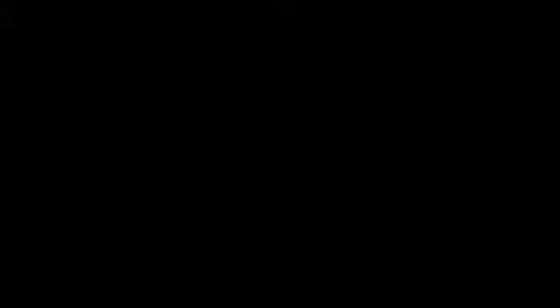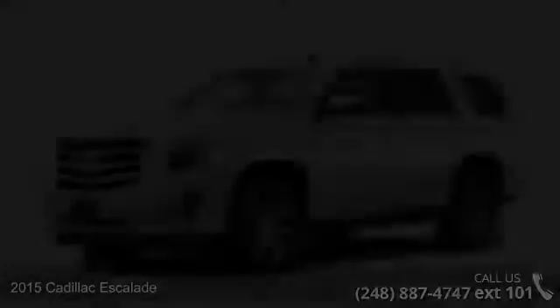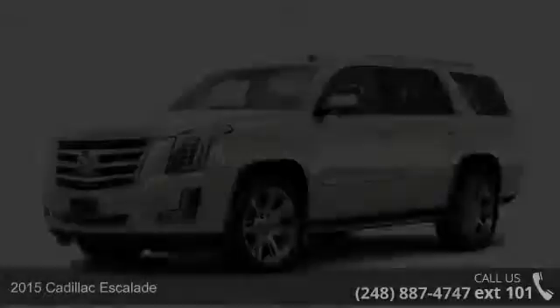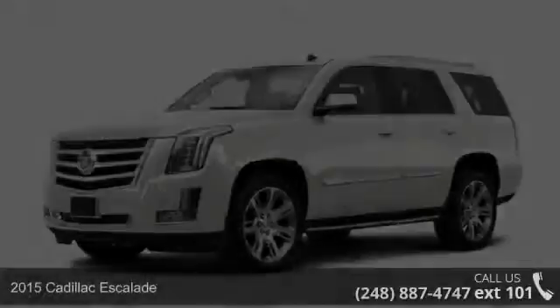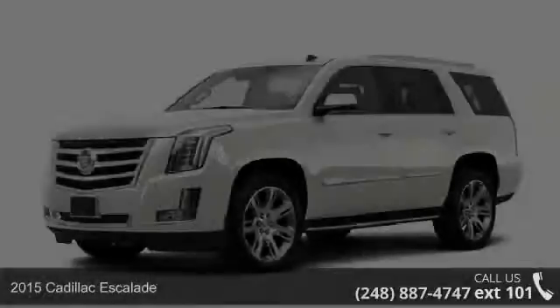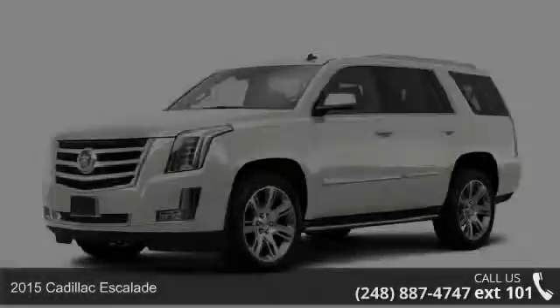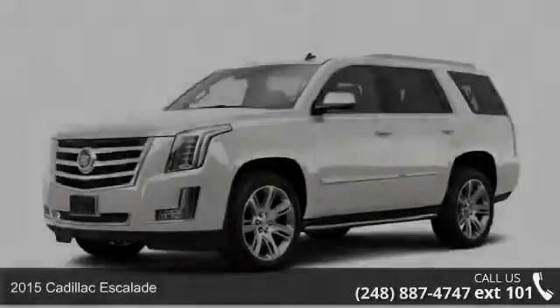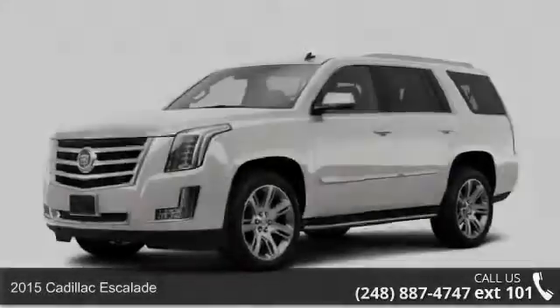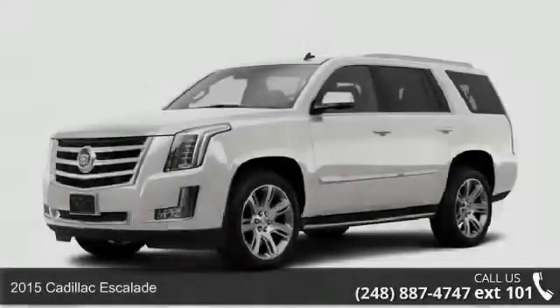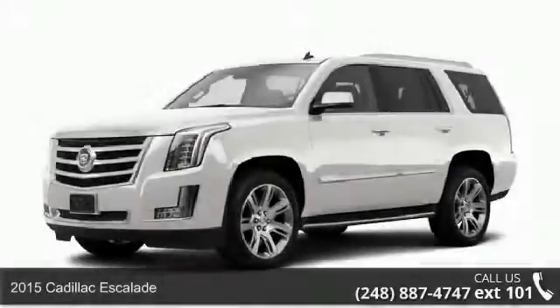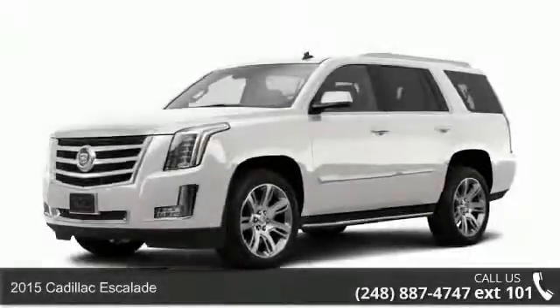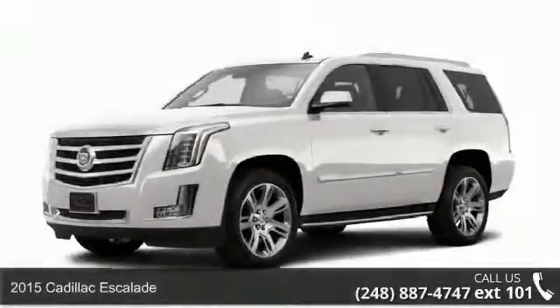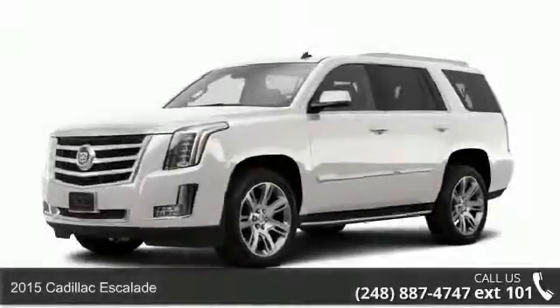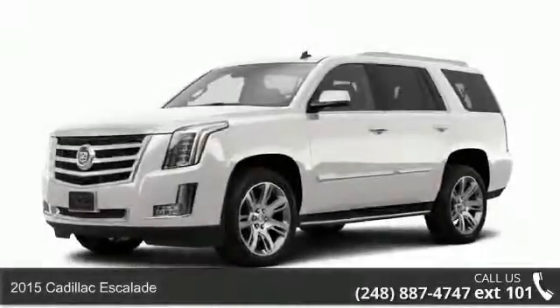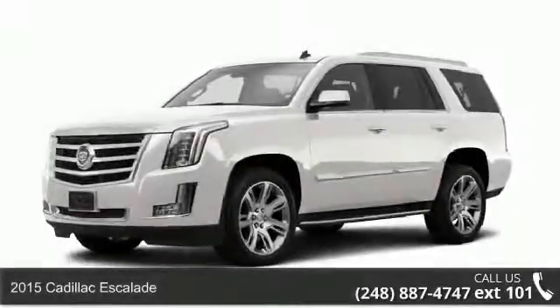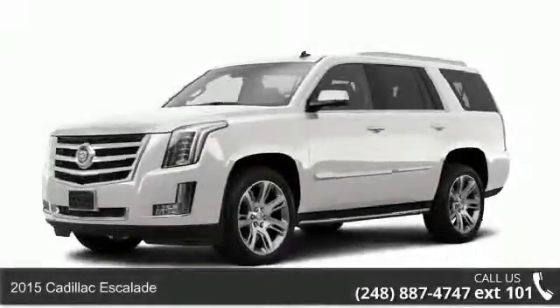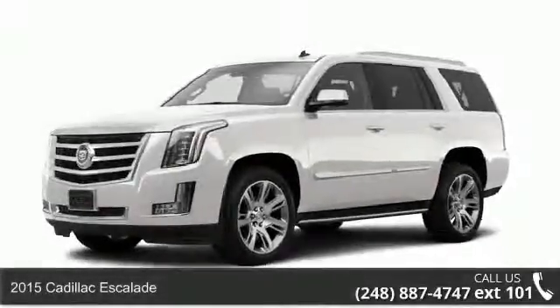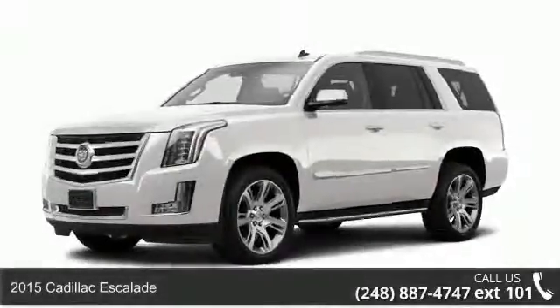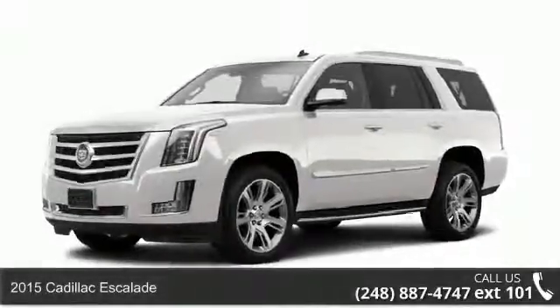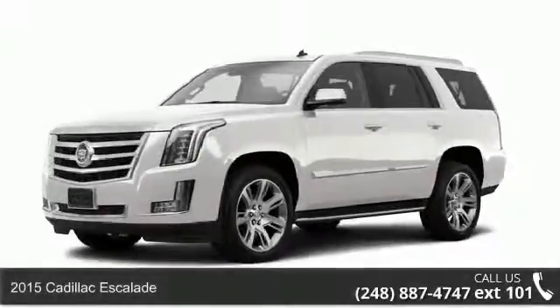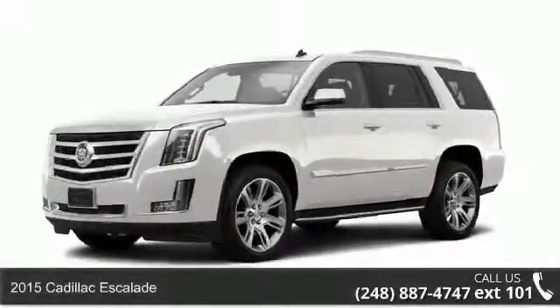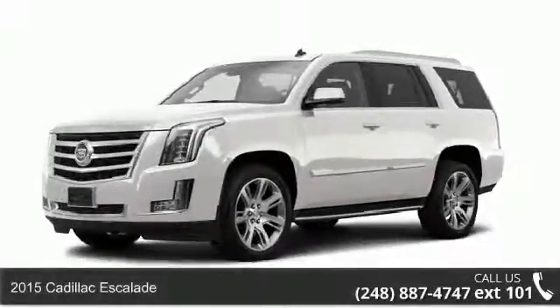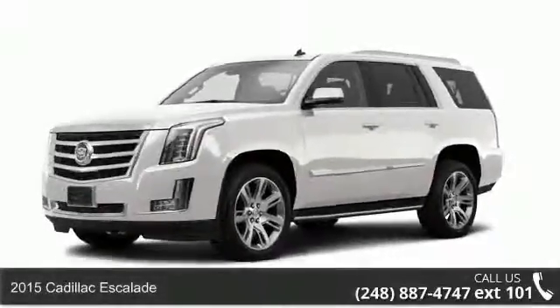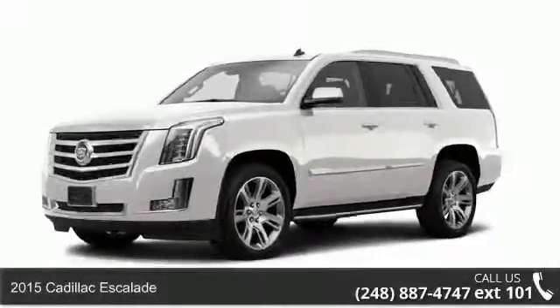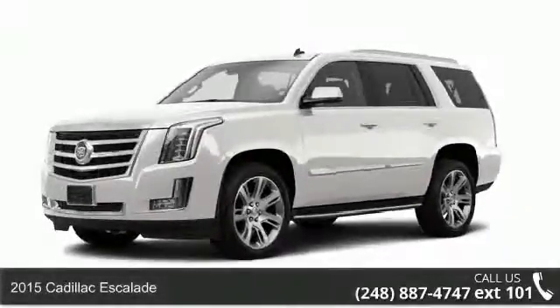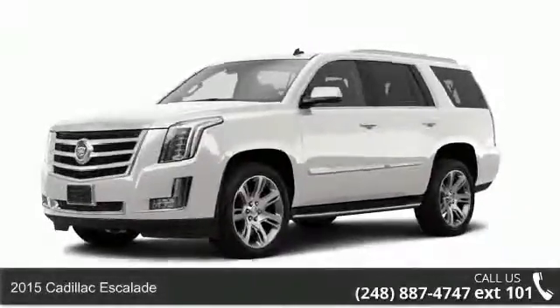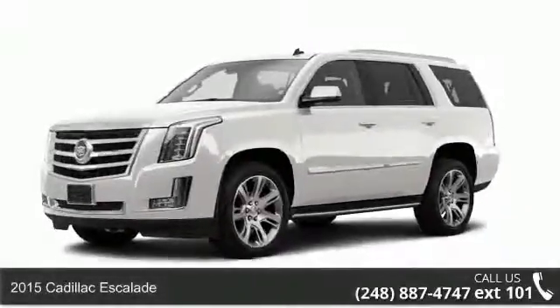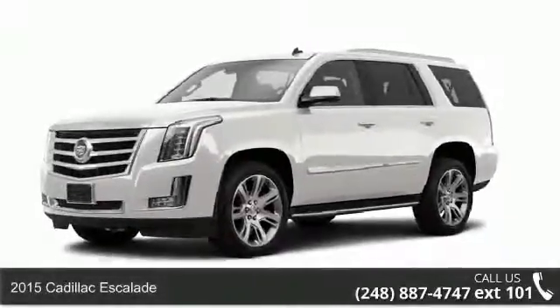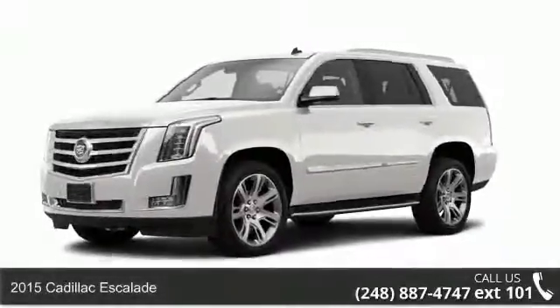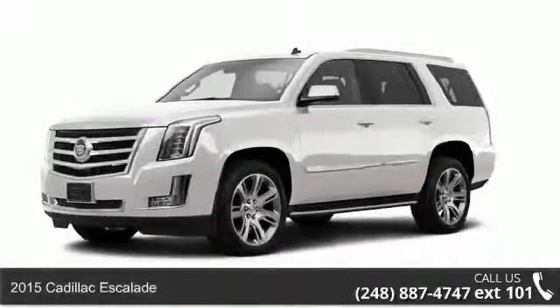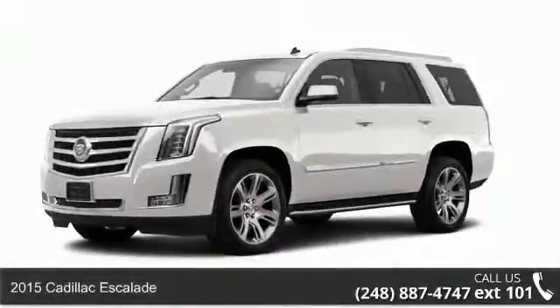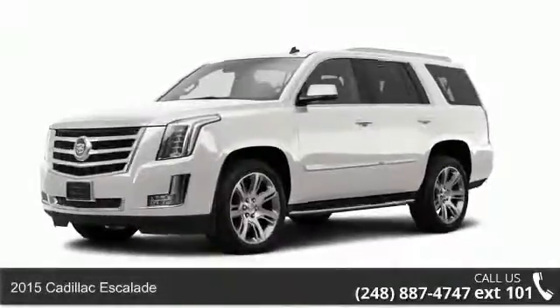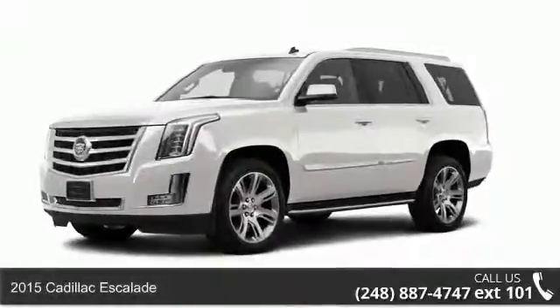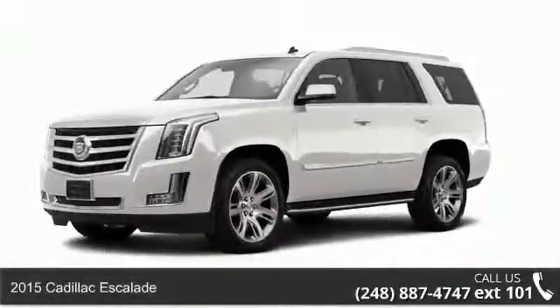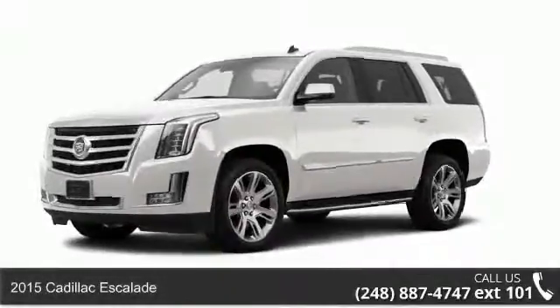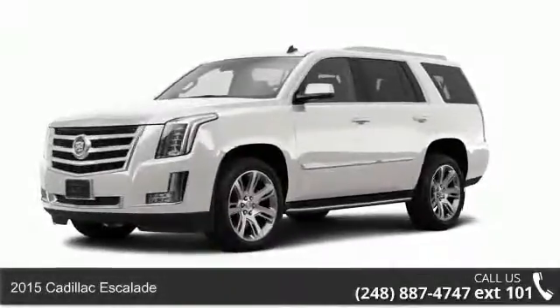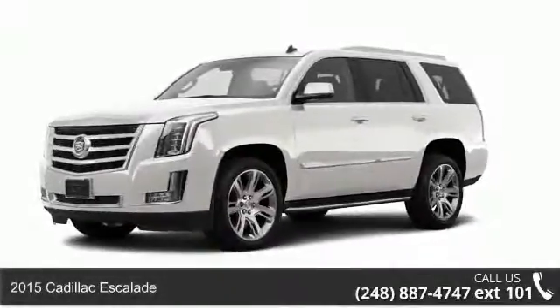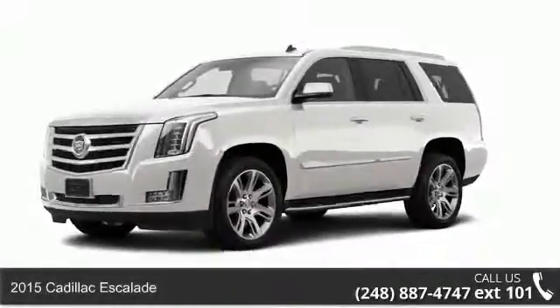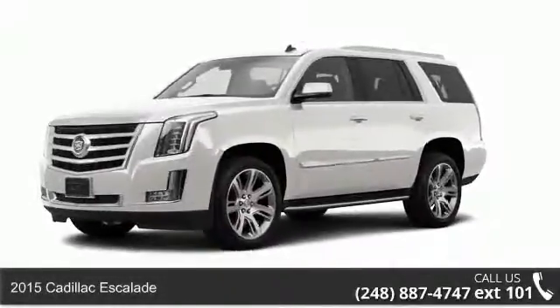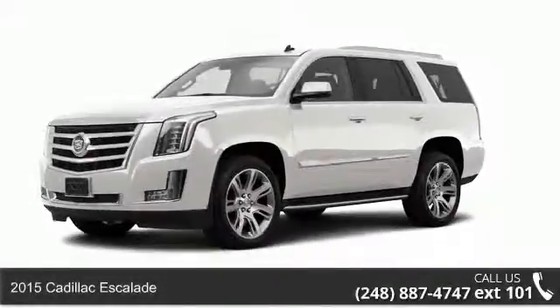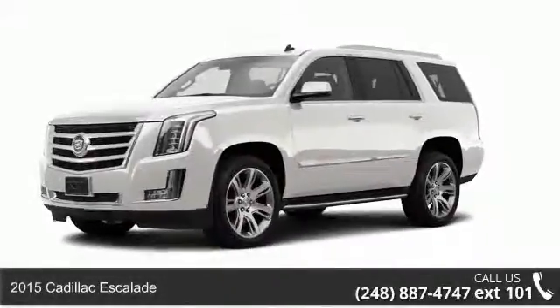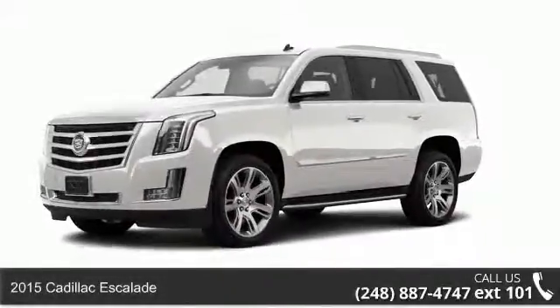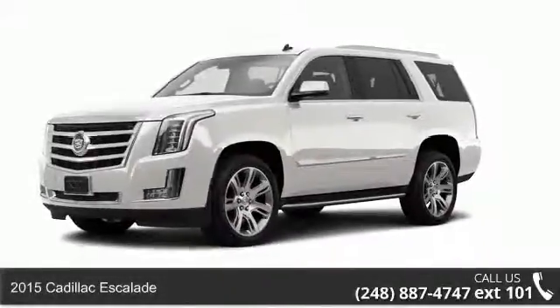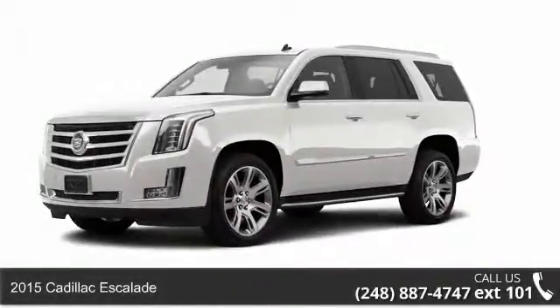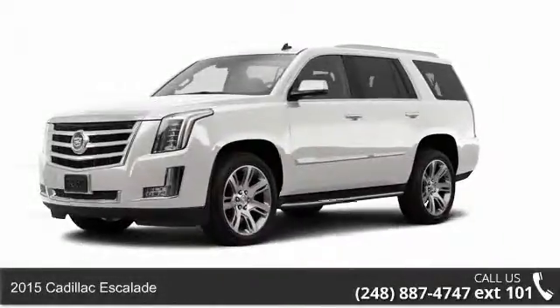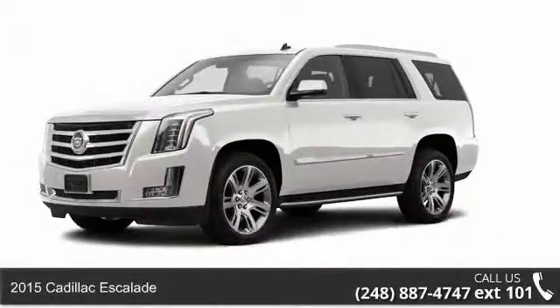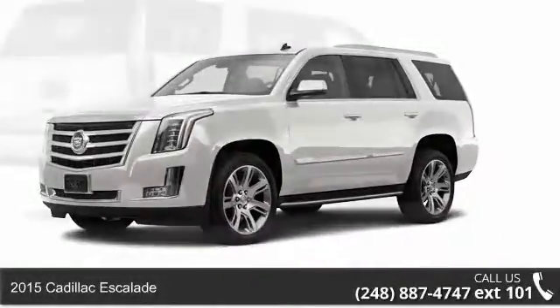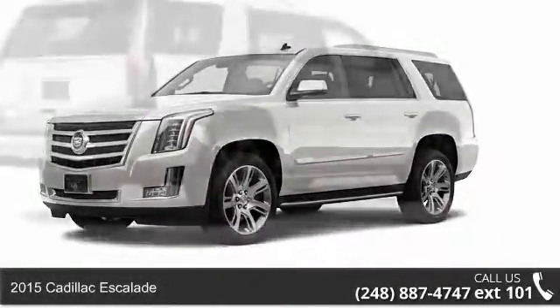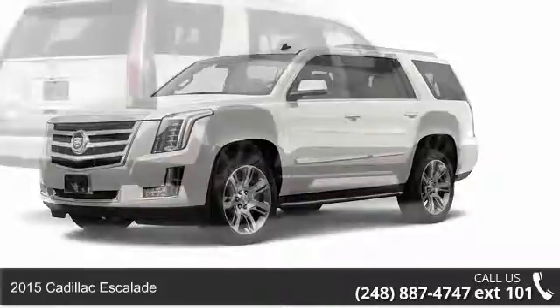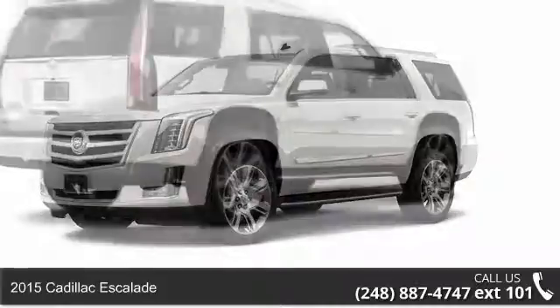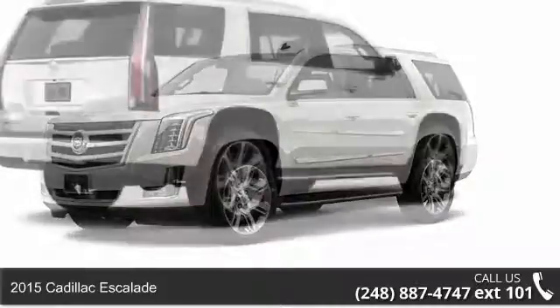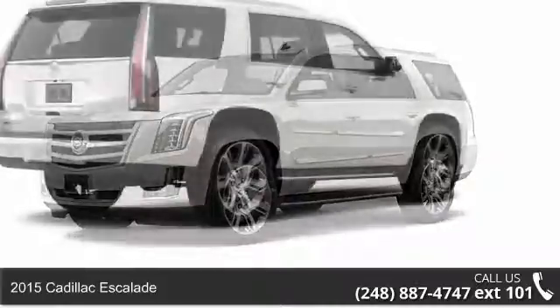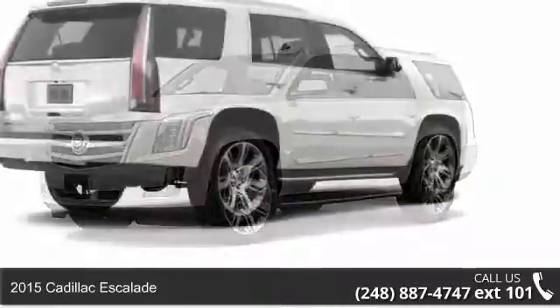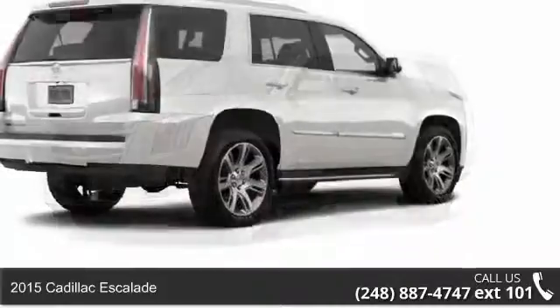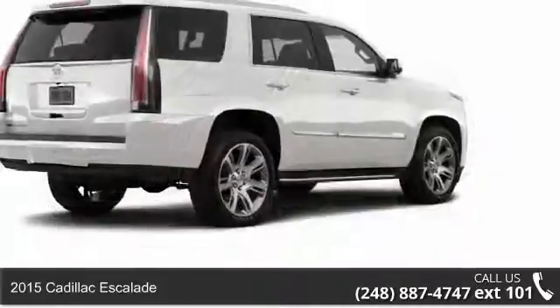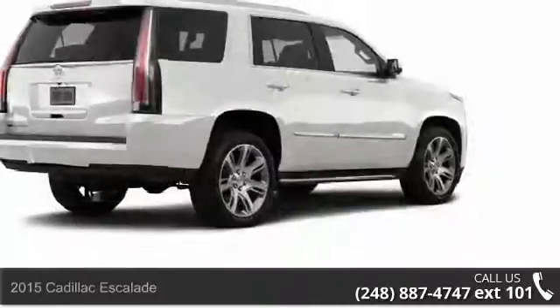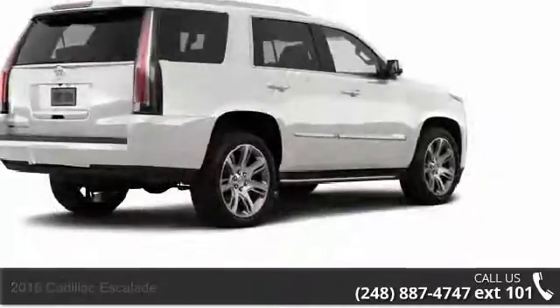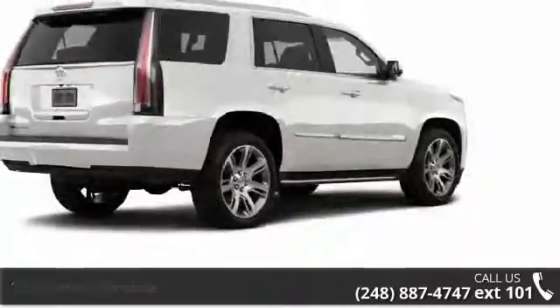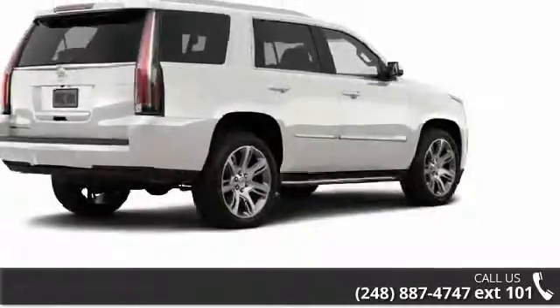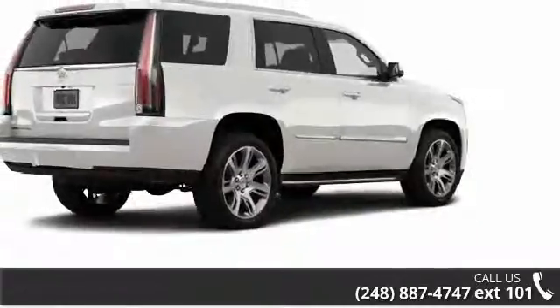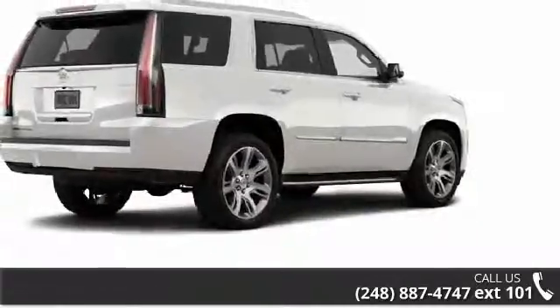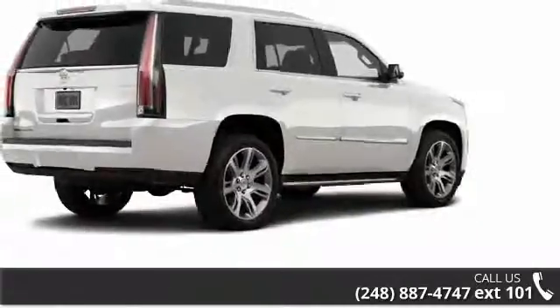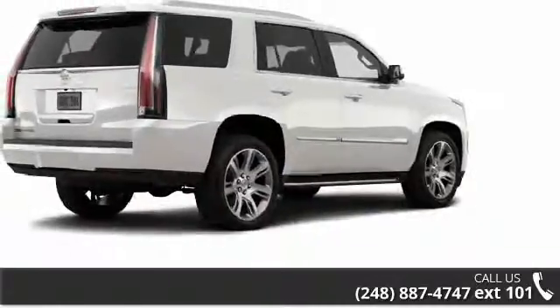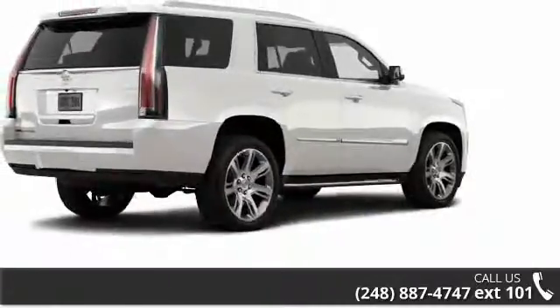Arrive in style with this 2015 Cadillac Escalade. If you are looking for a first class ride, you have found it.